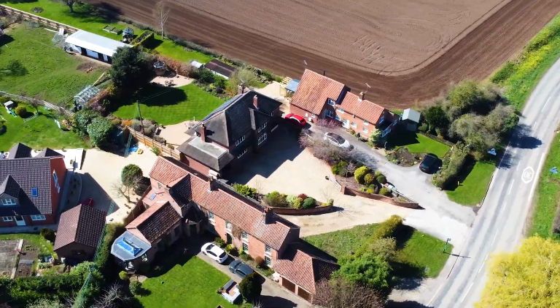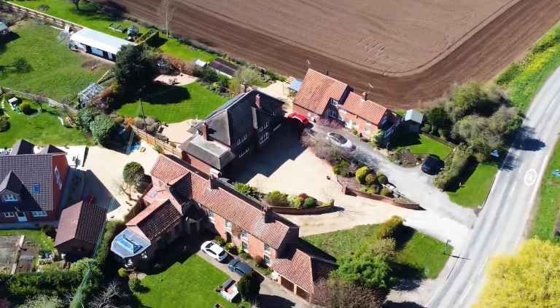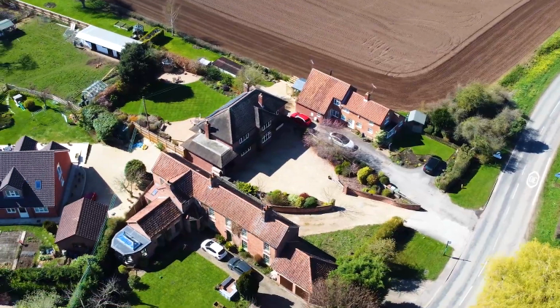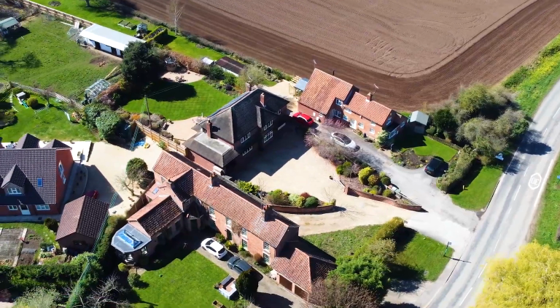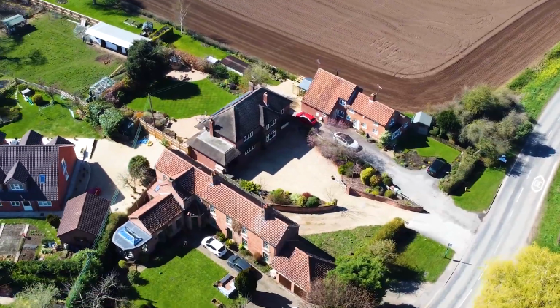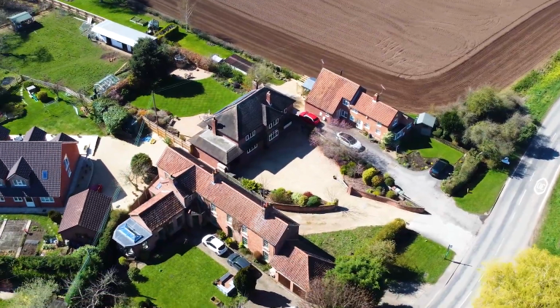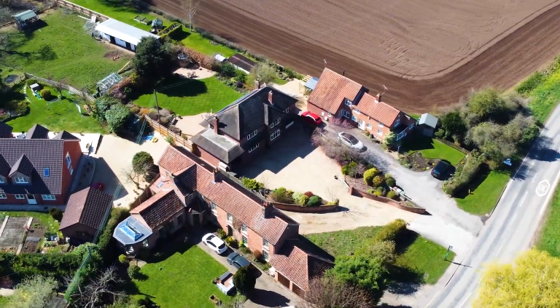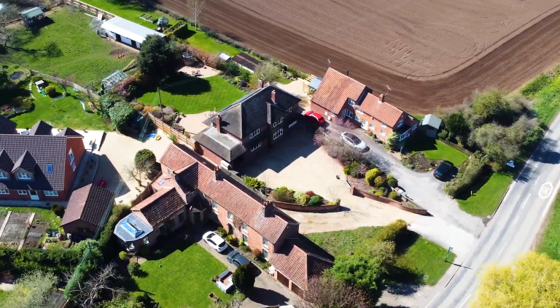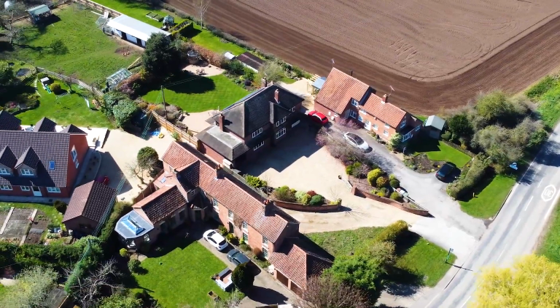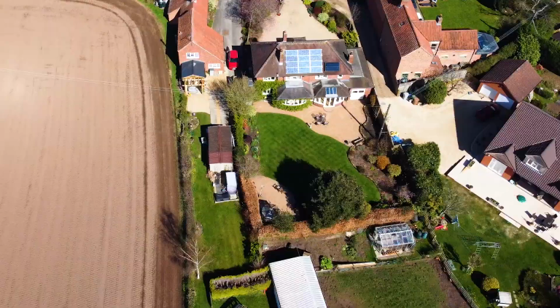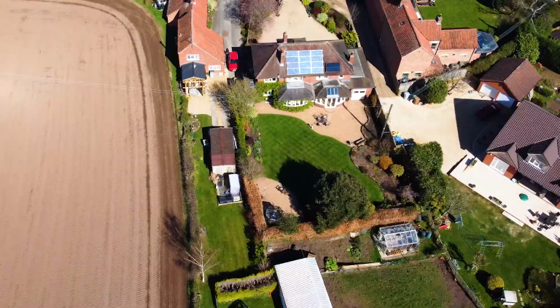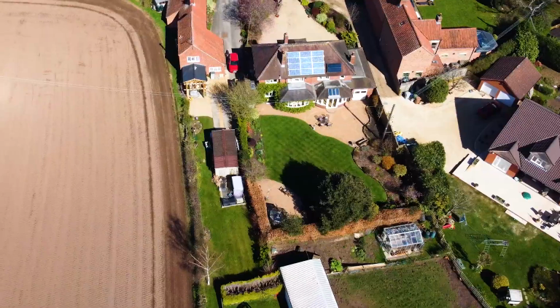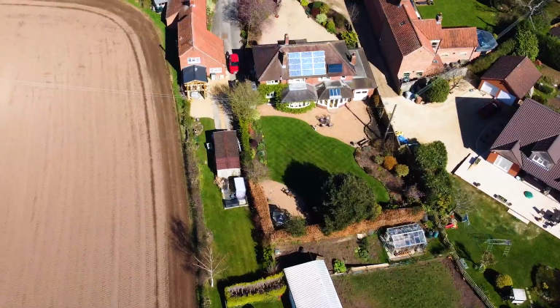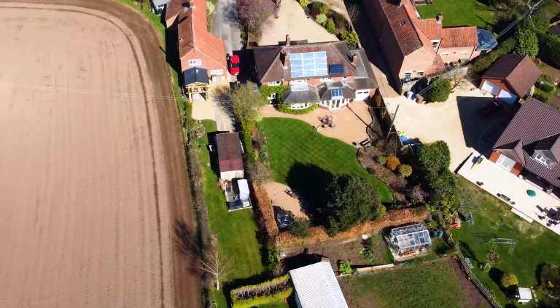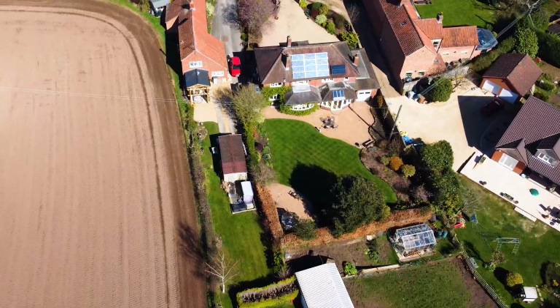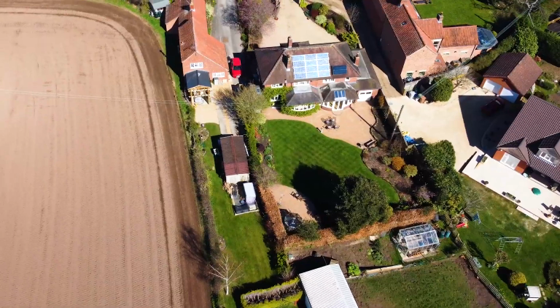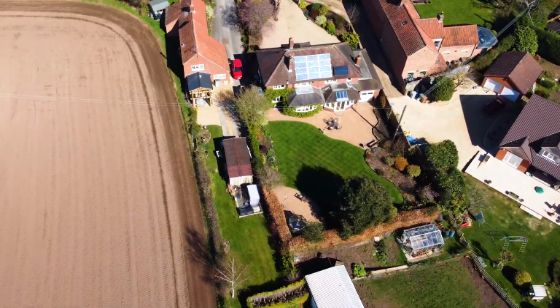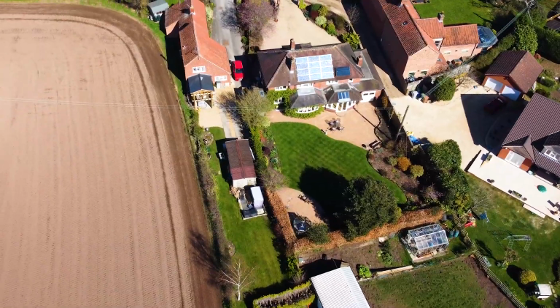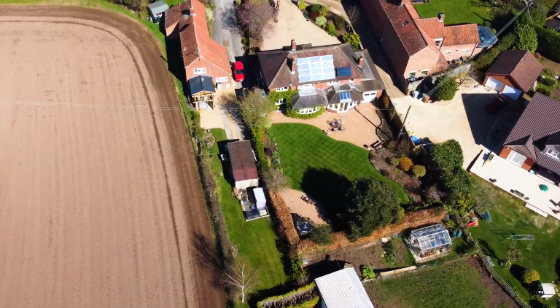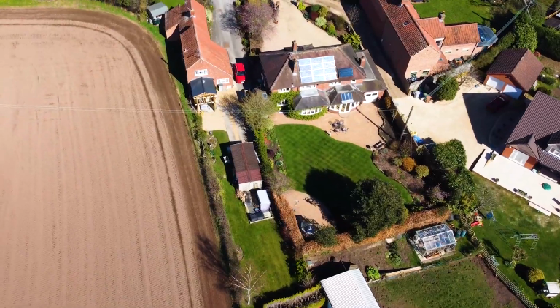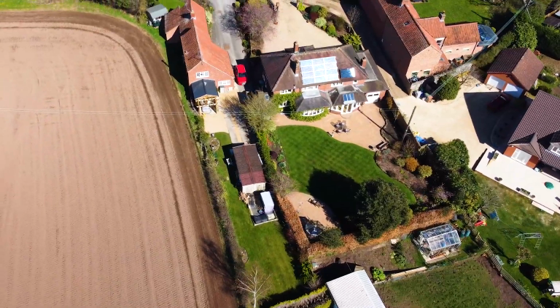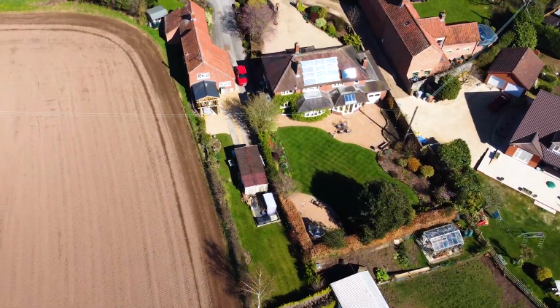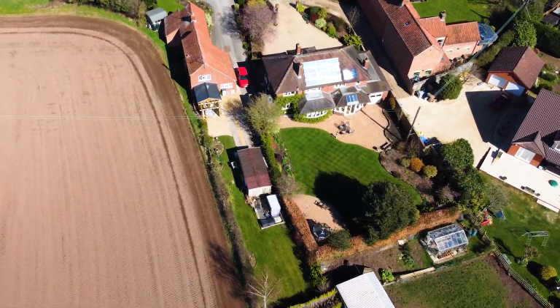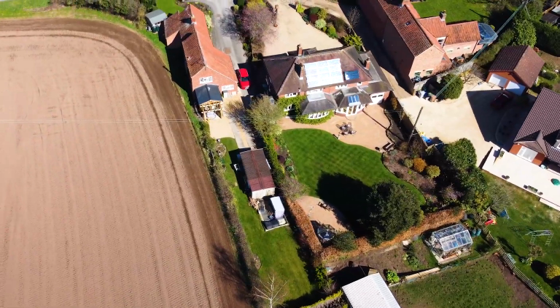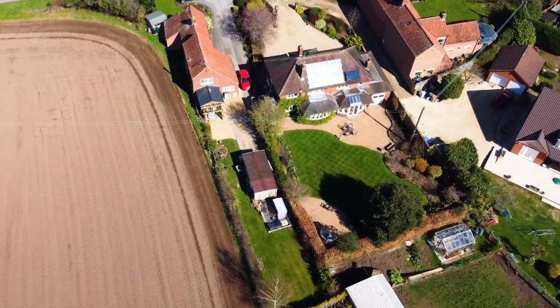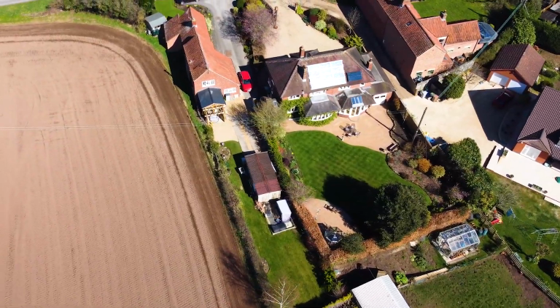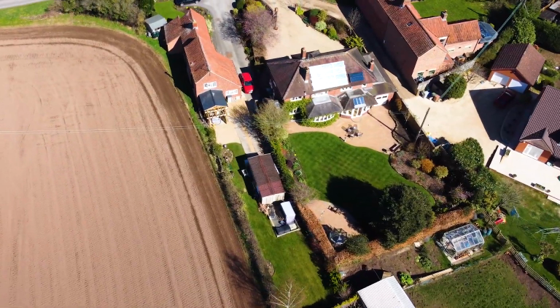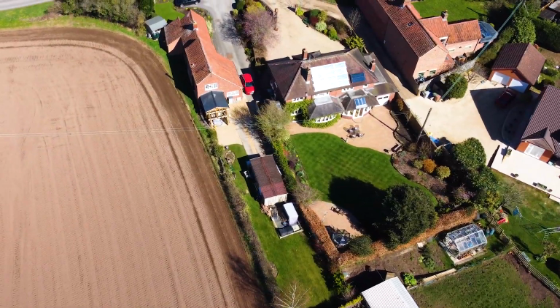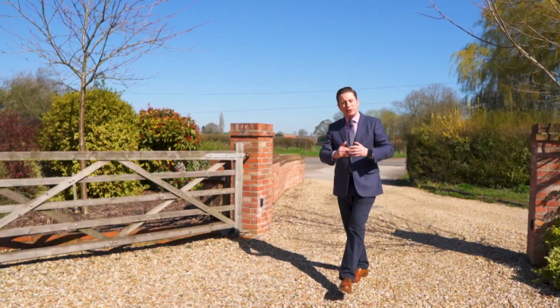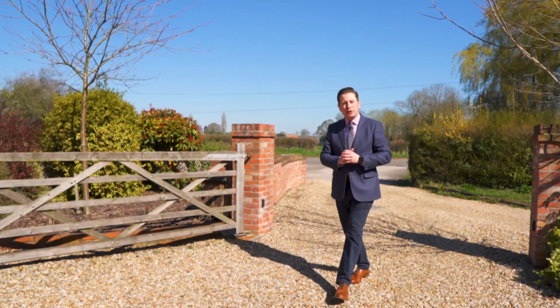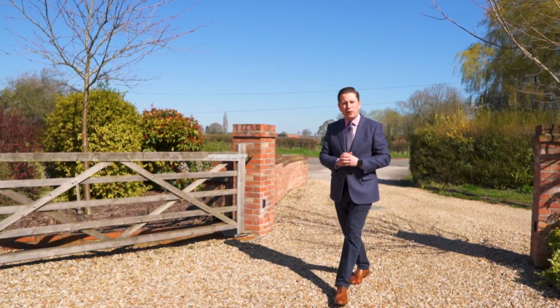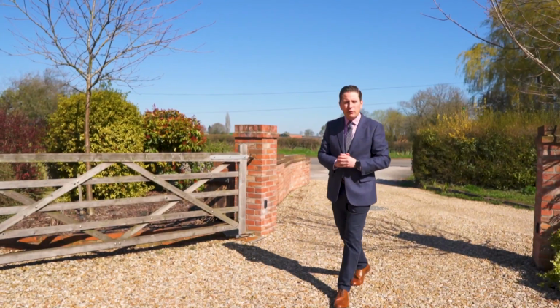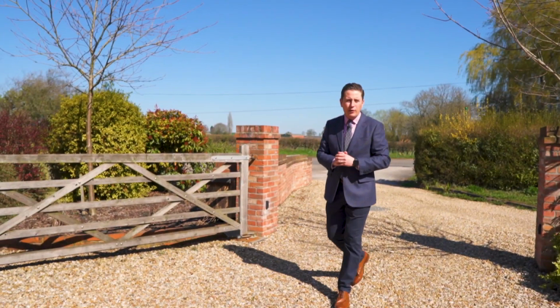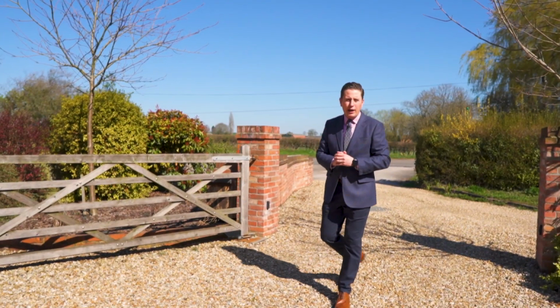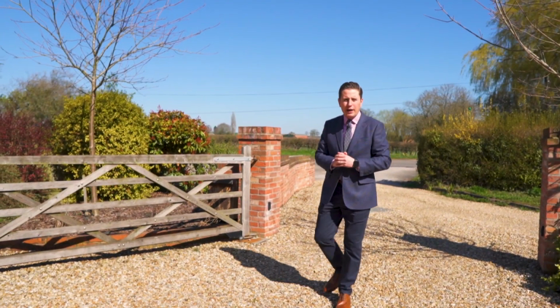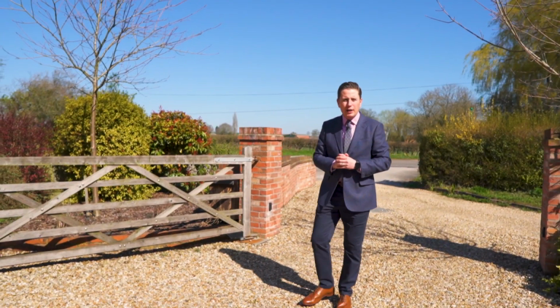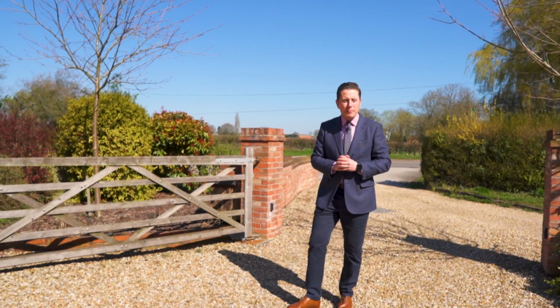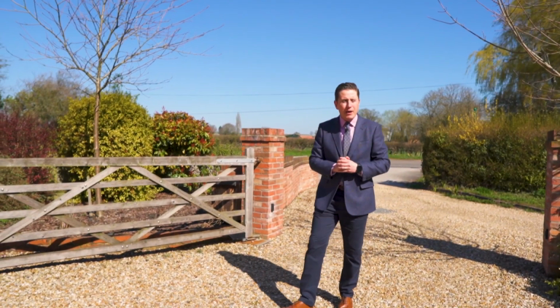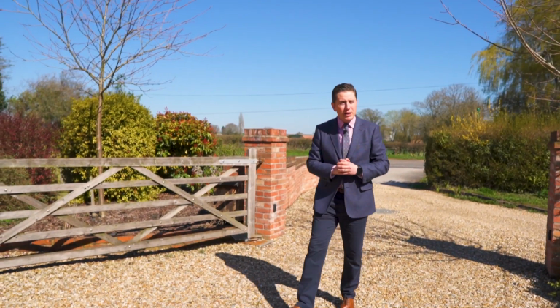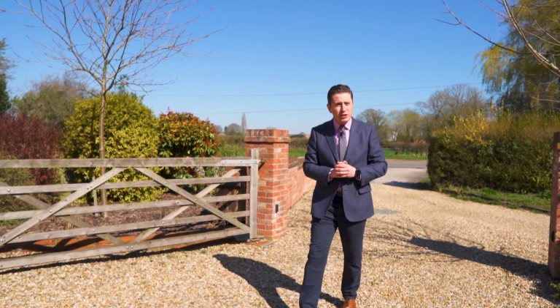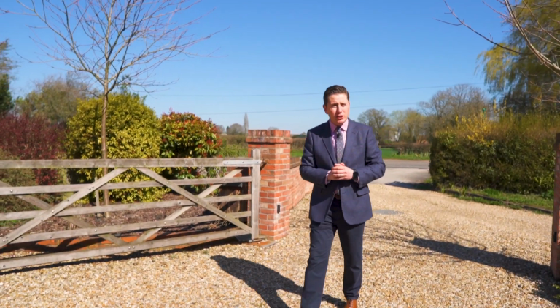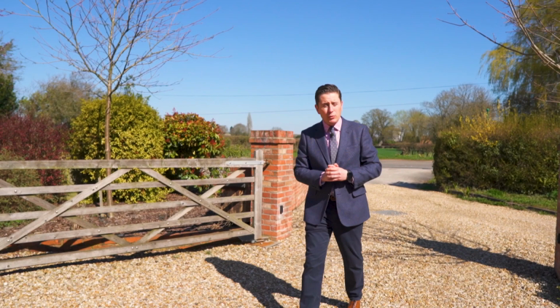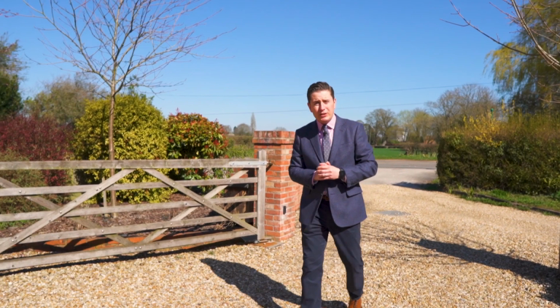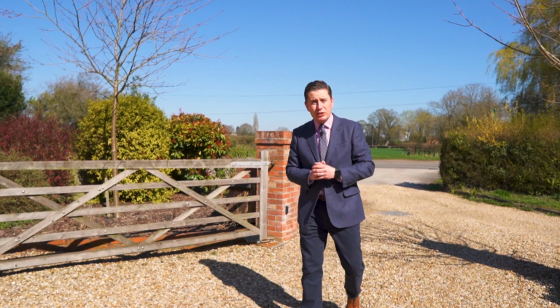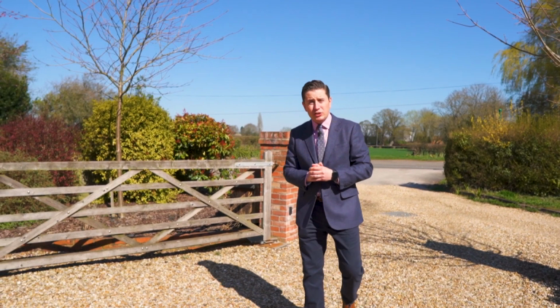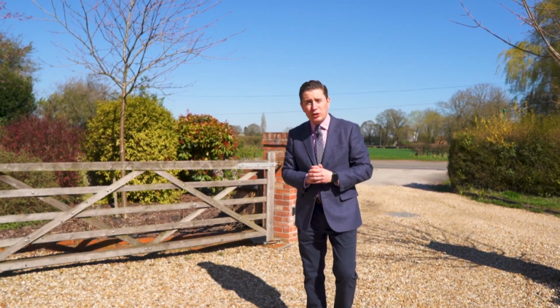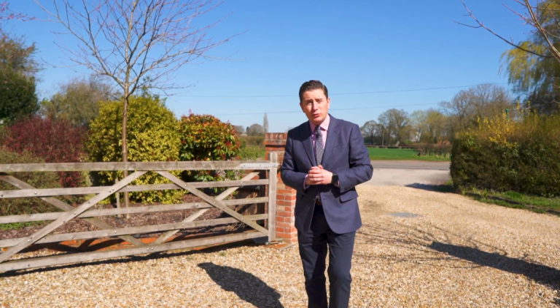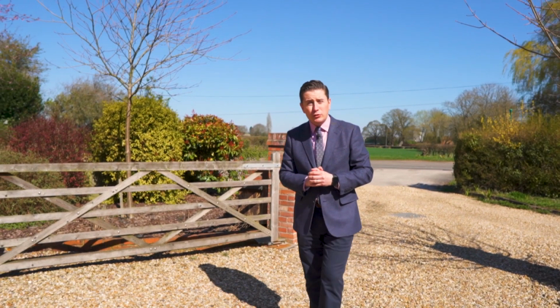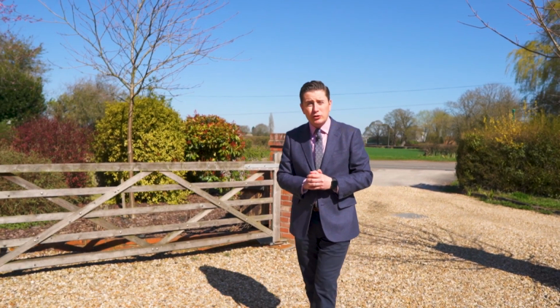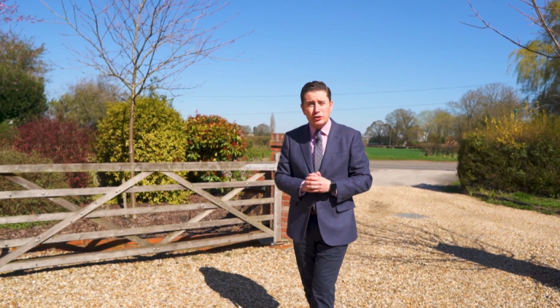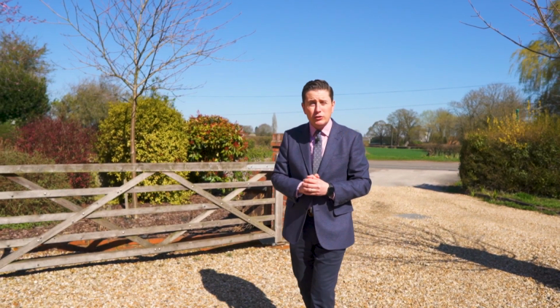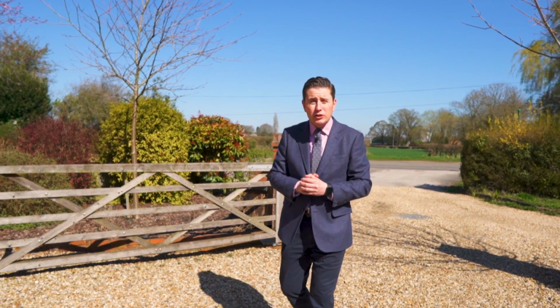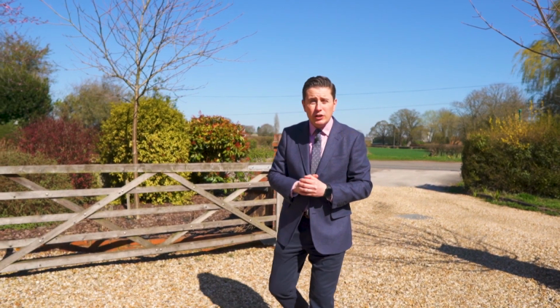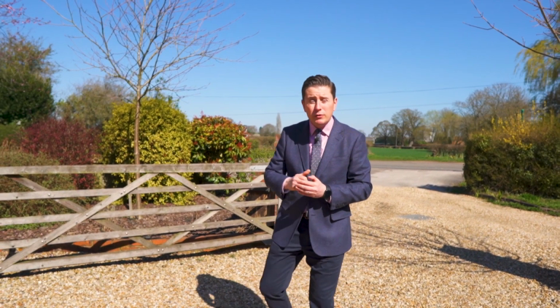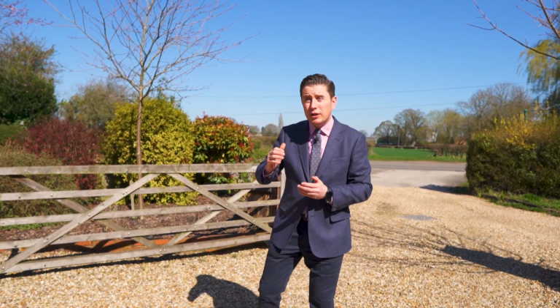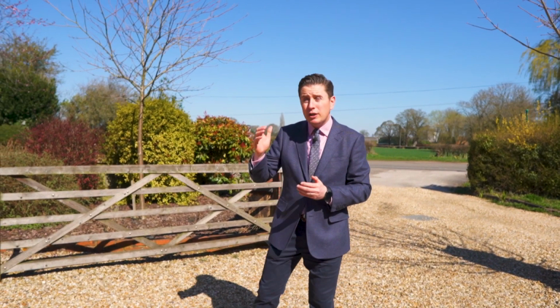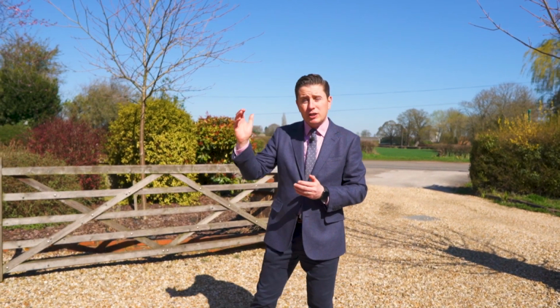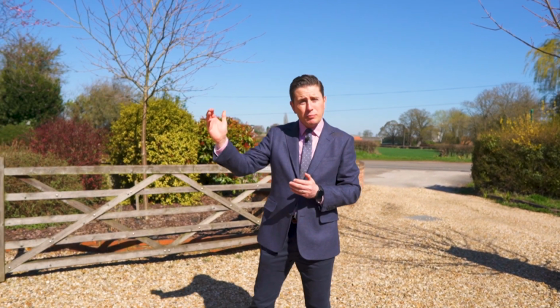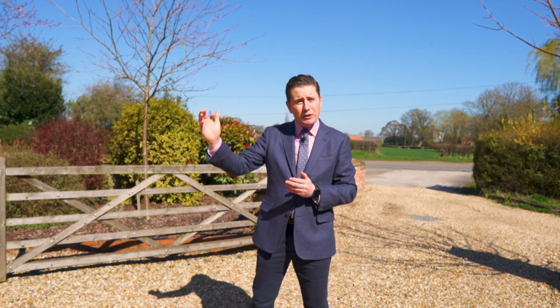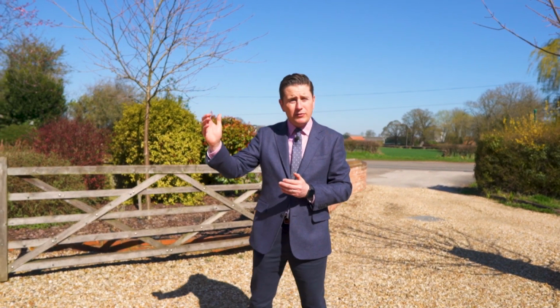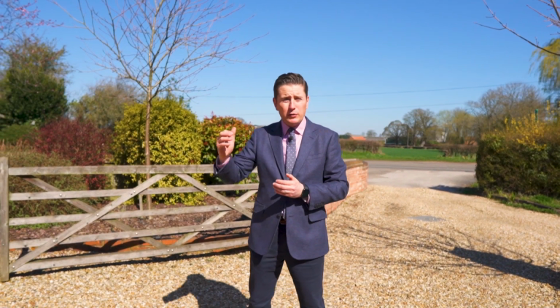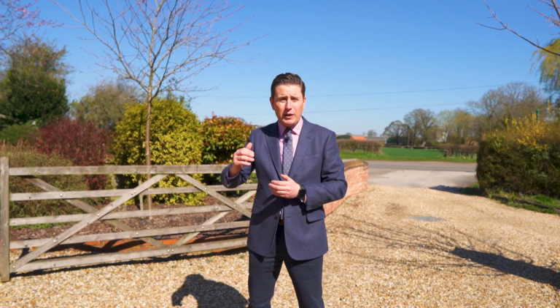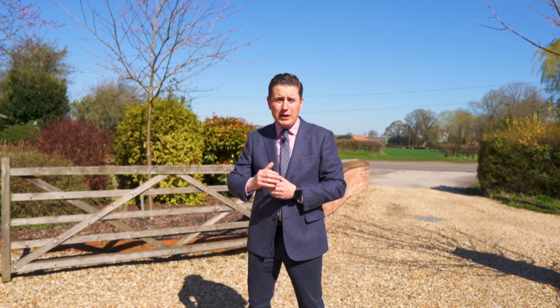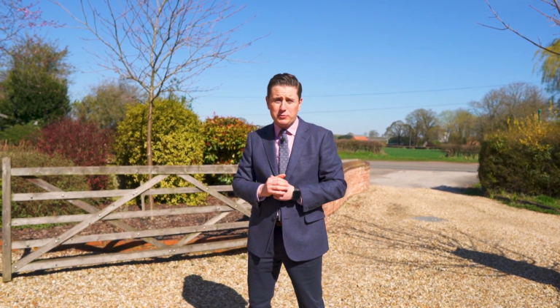Hi, I'm Anthony from Fine & Country and we're in the beautiful village of Halem NG22 to introduce to you Springfield House.